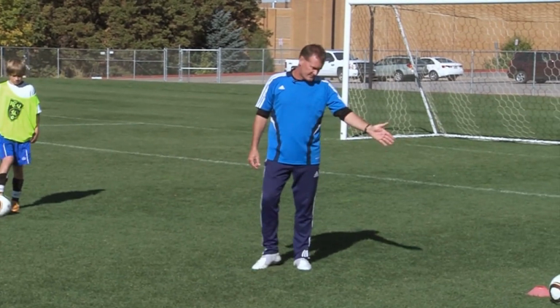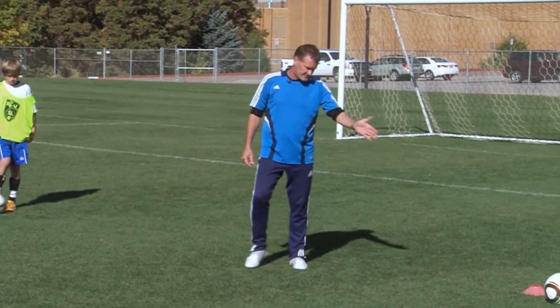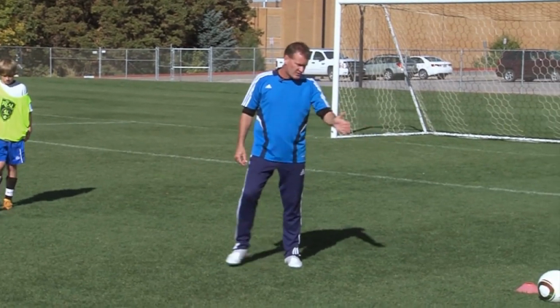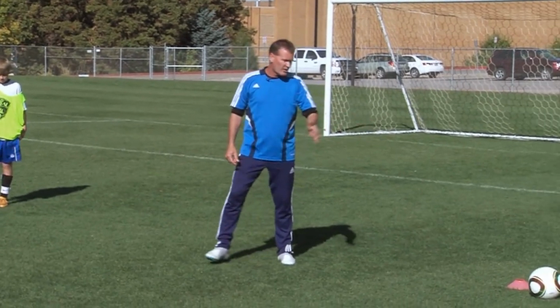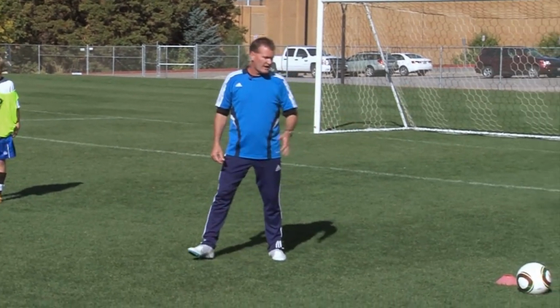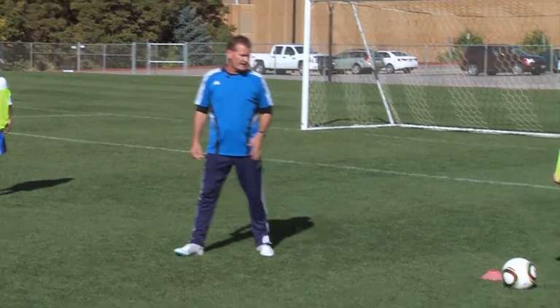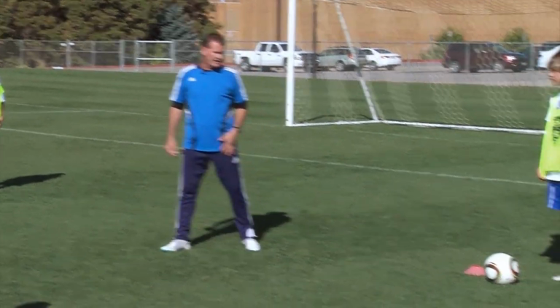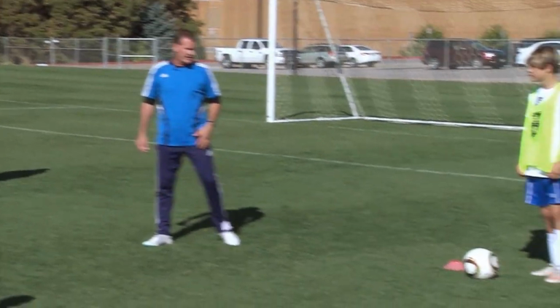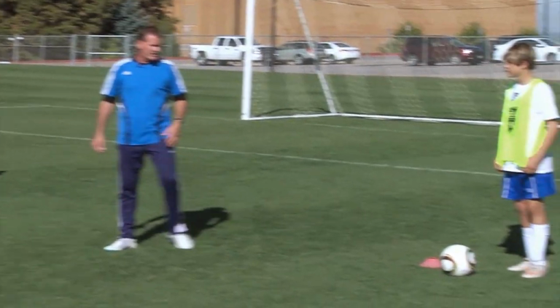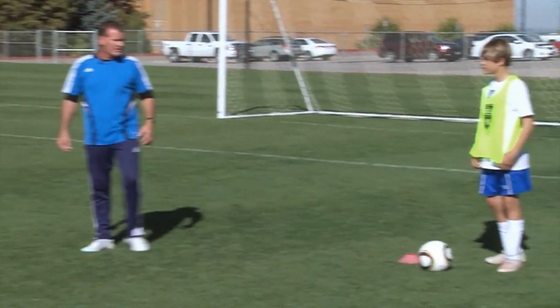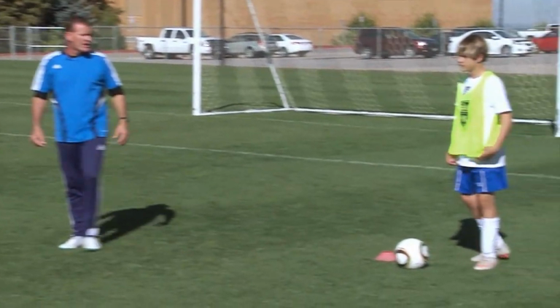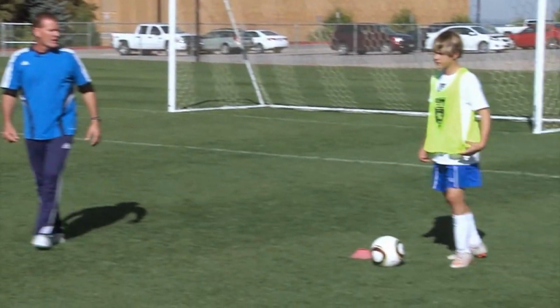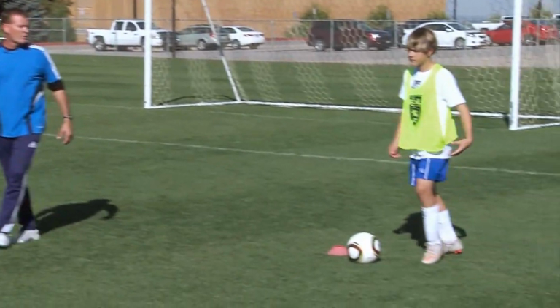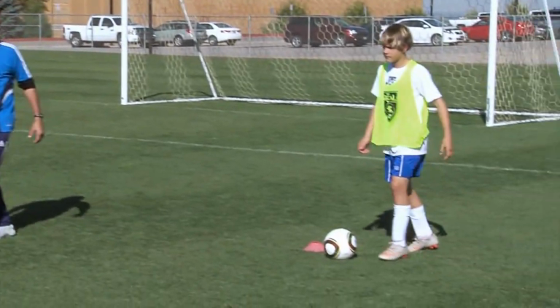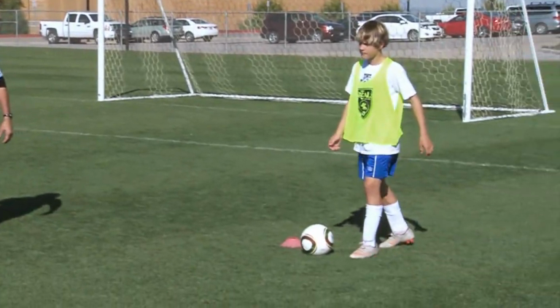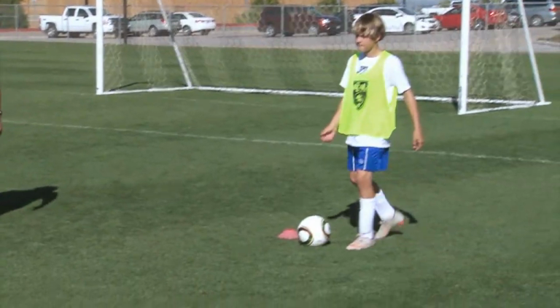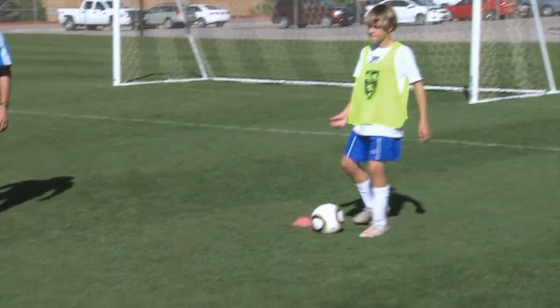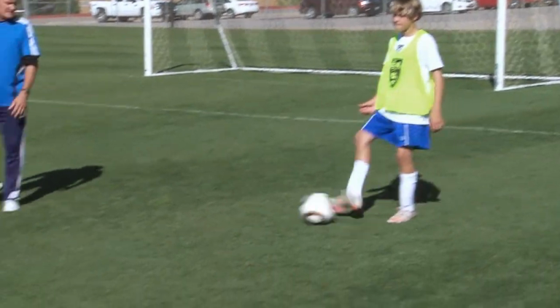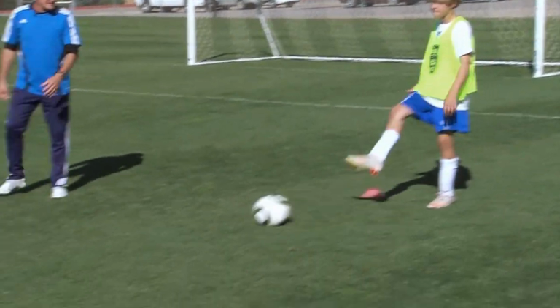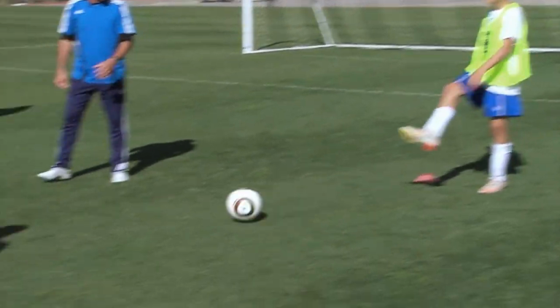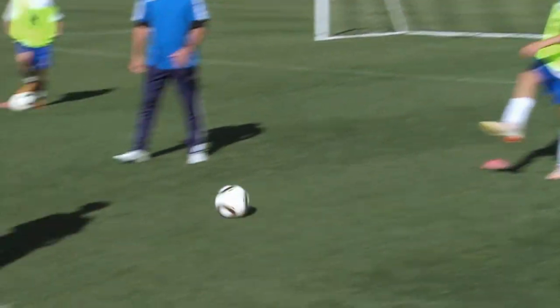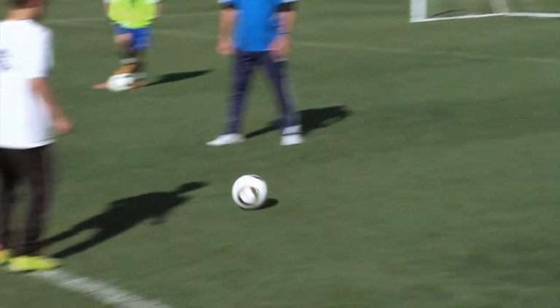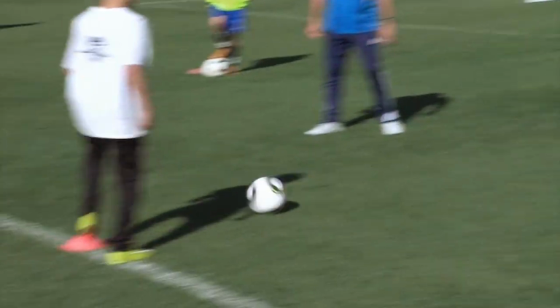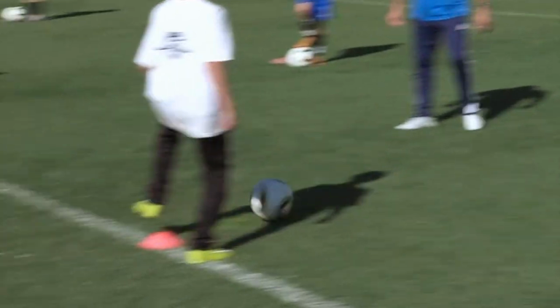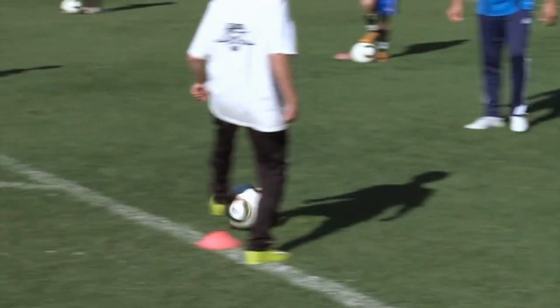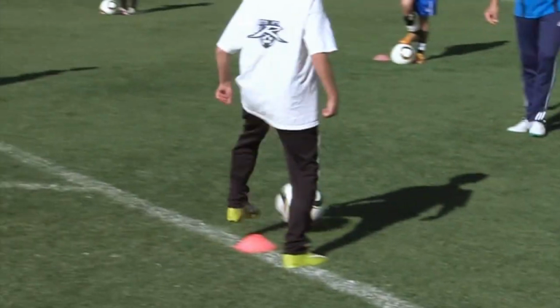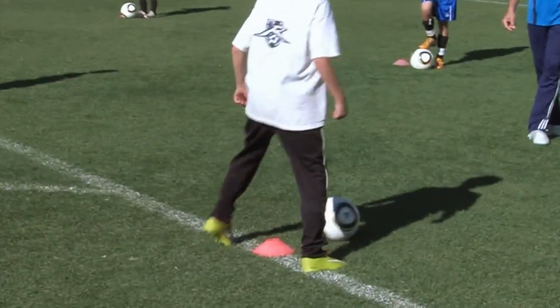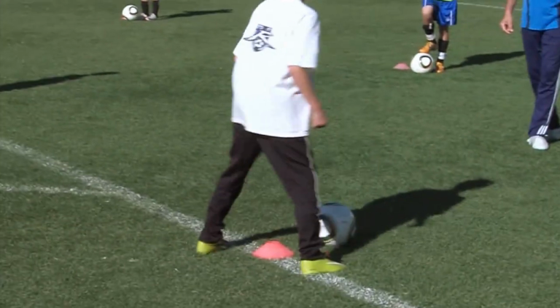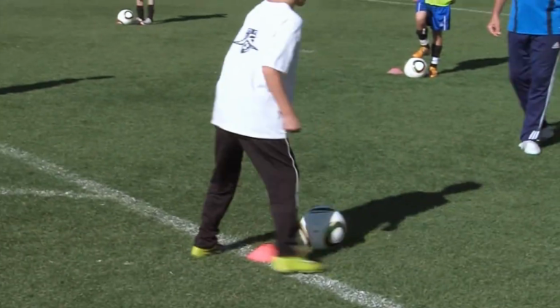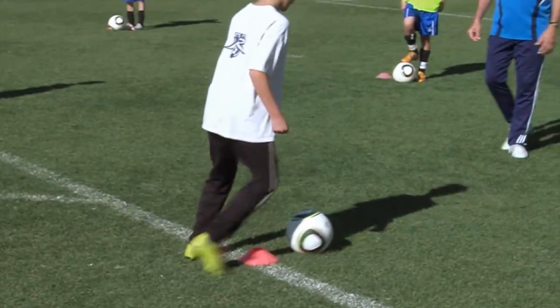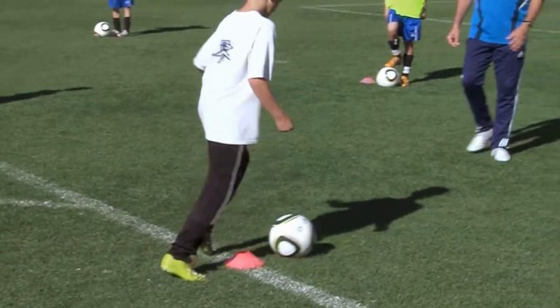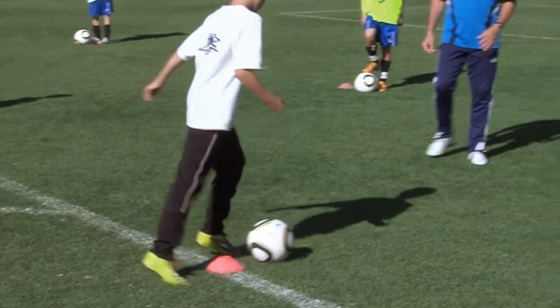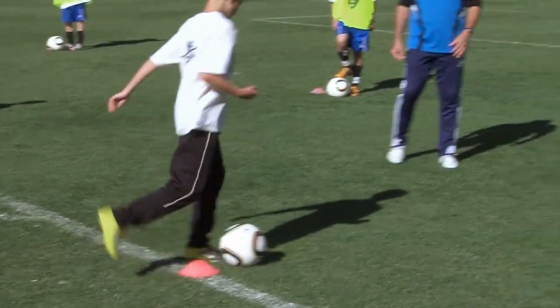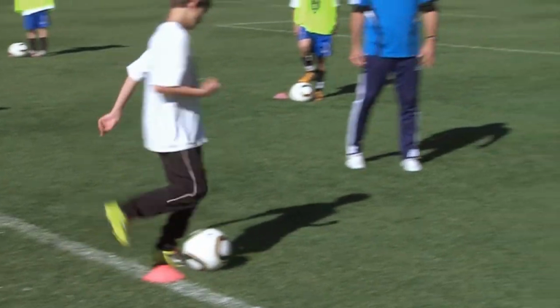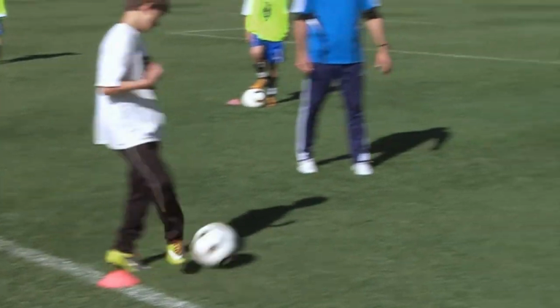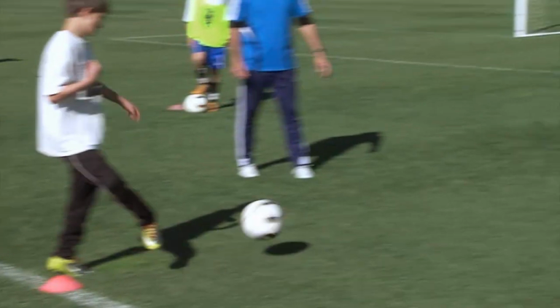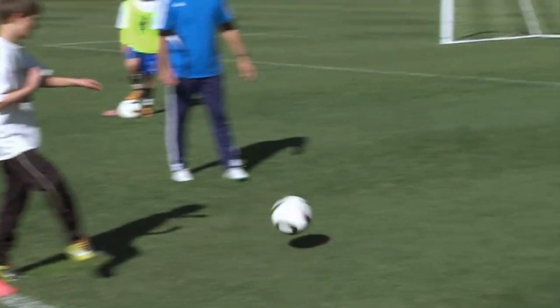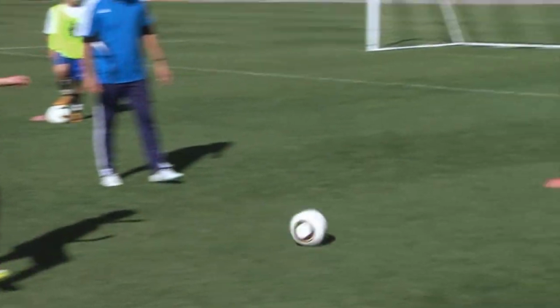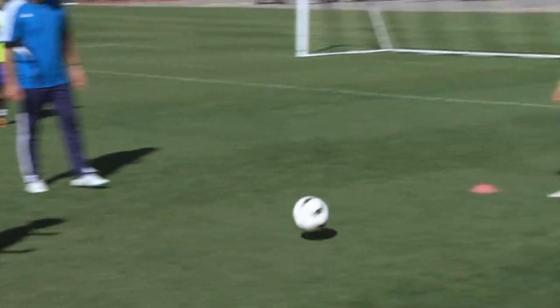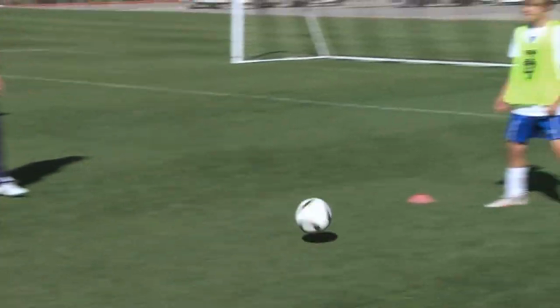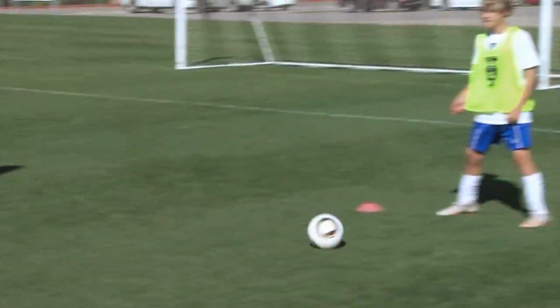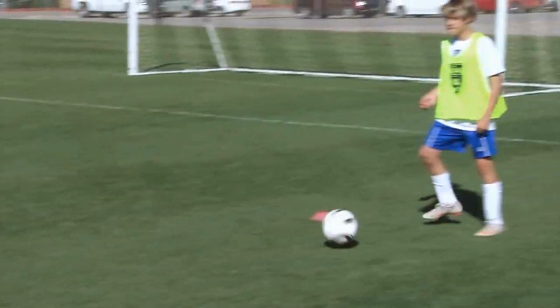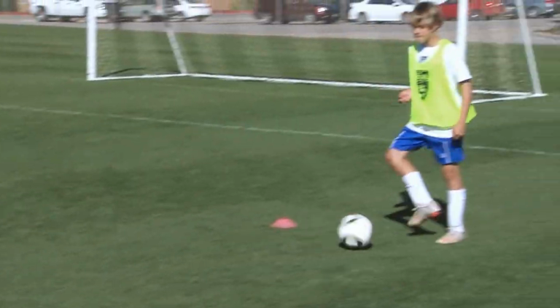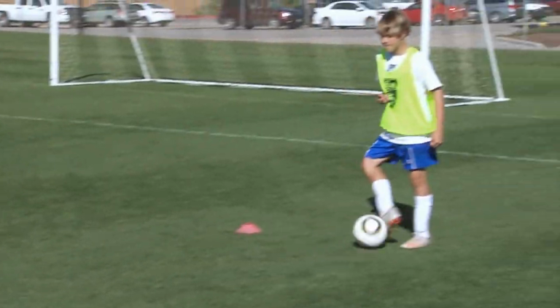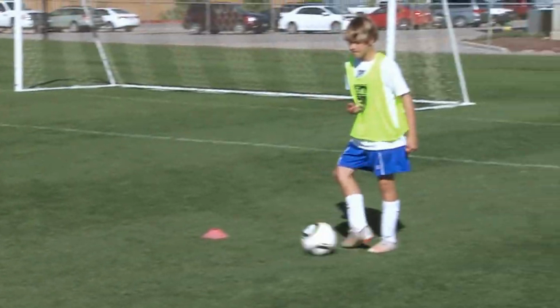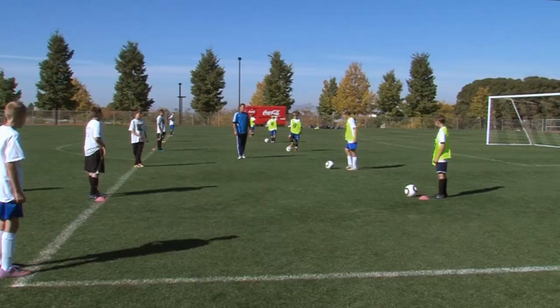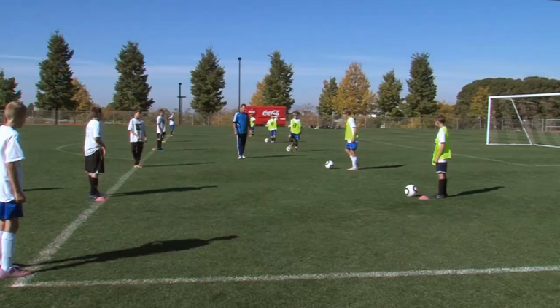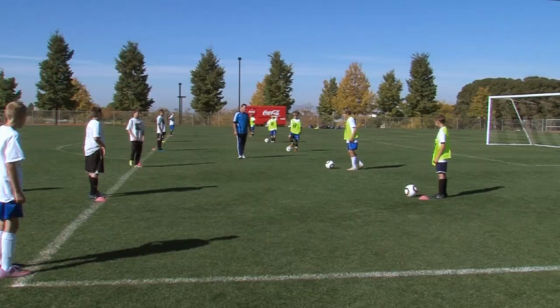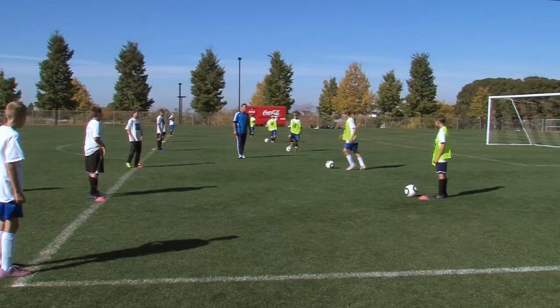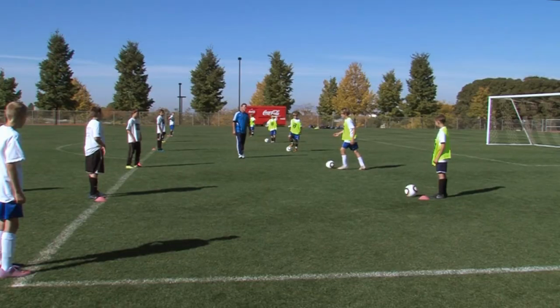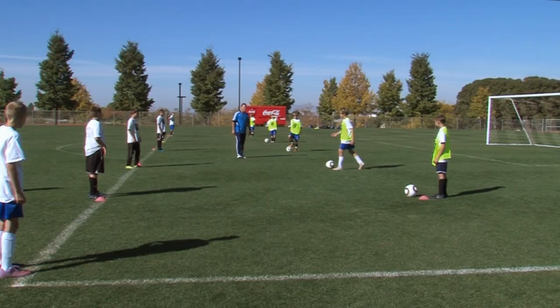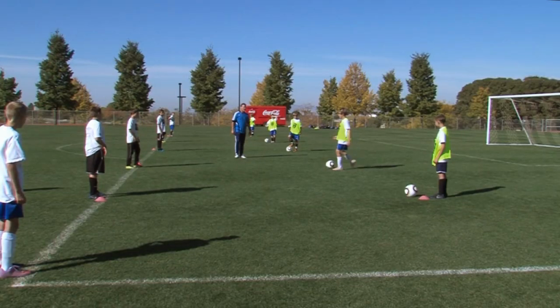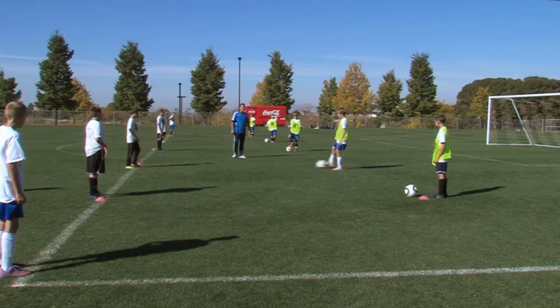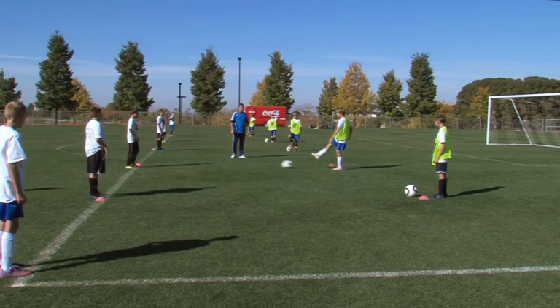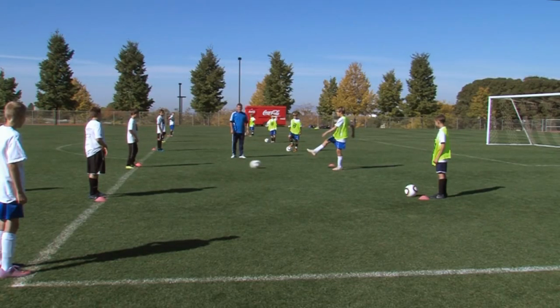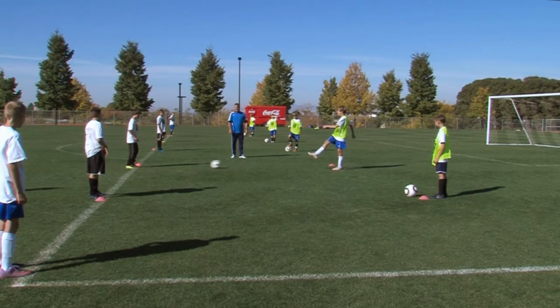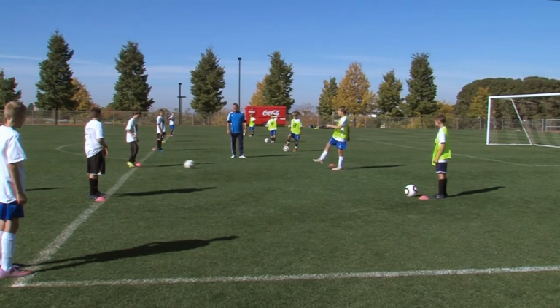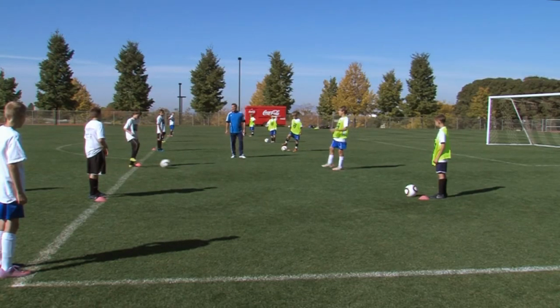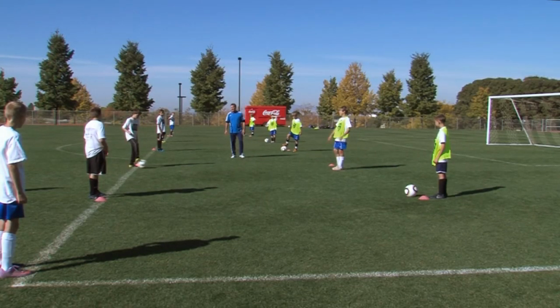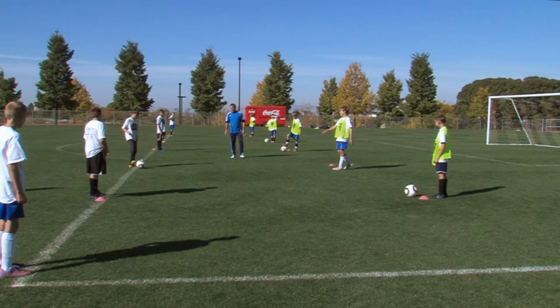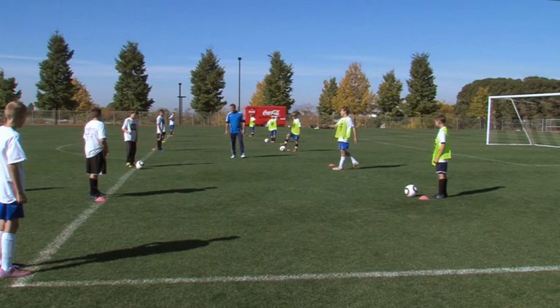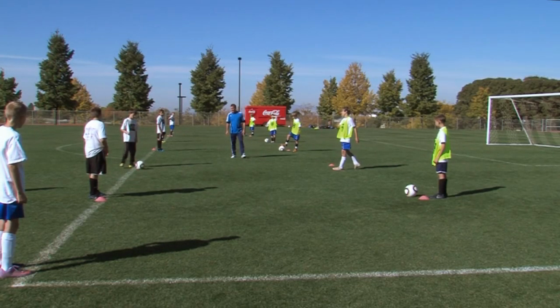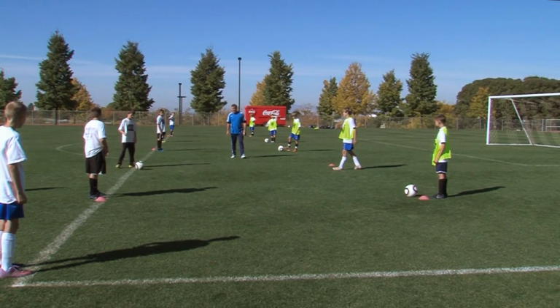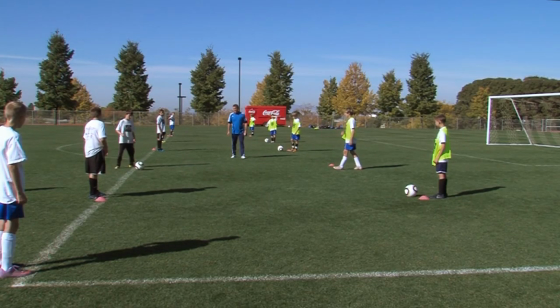Go ahead. What I want to see is a strong pass — we go right back, two touch. And hold there.